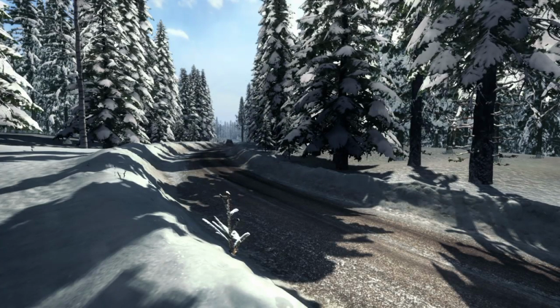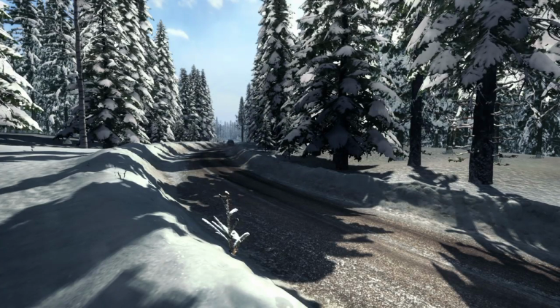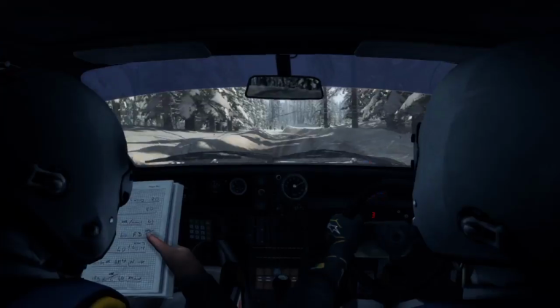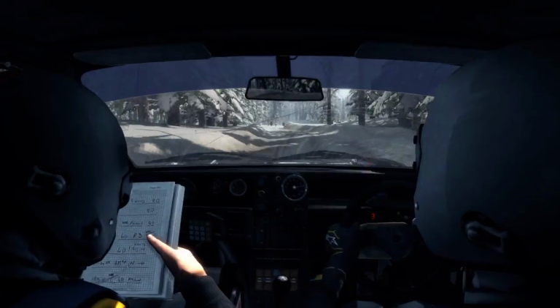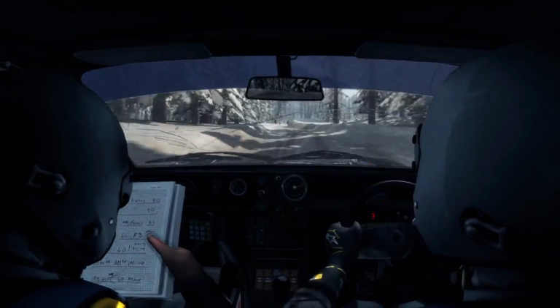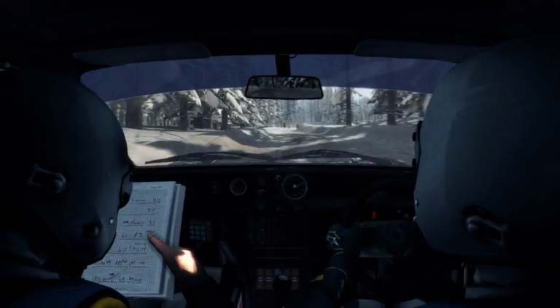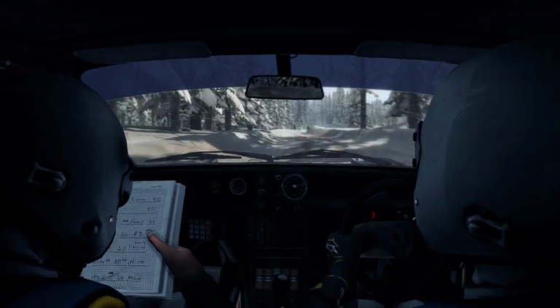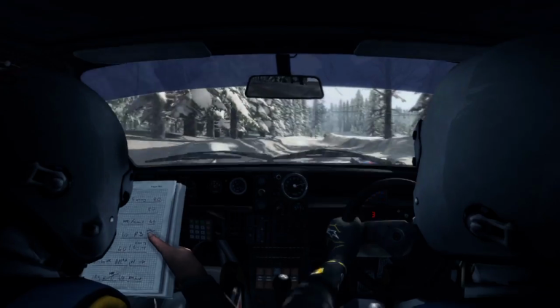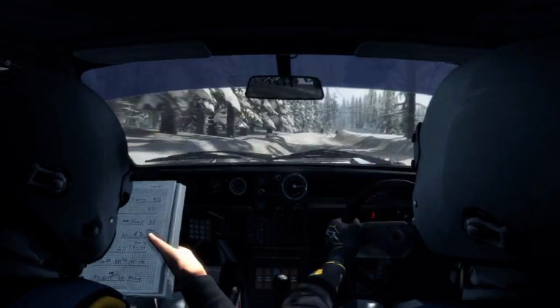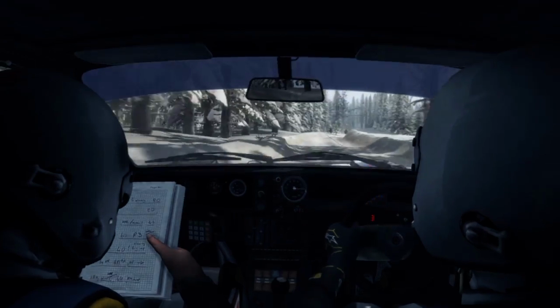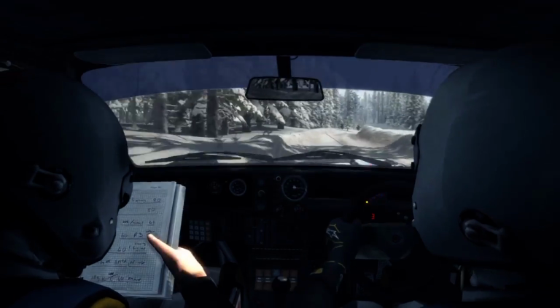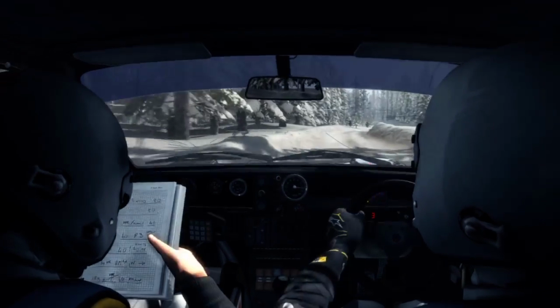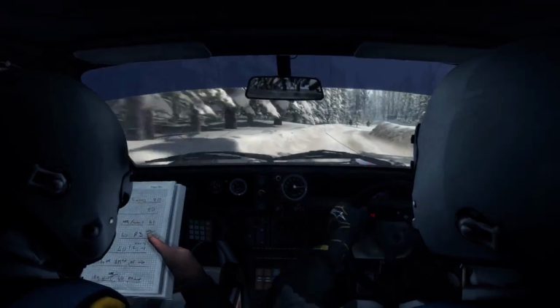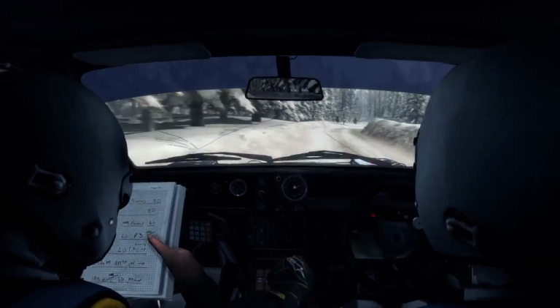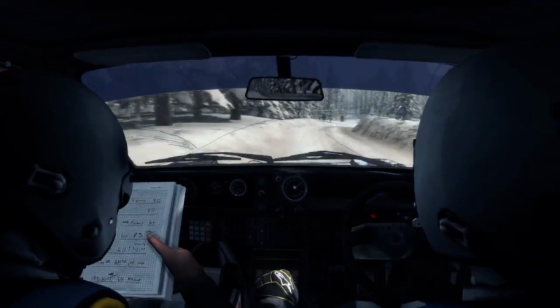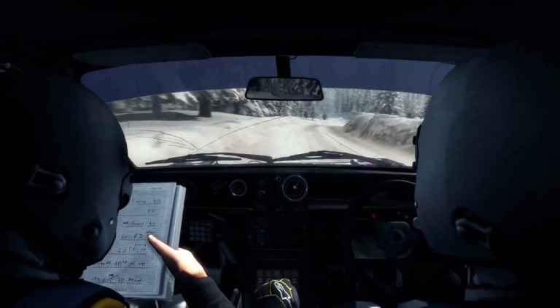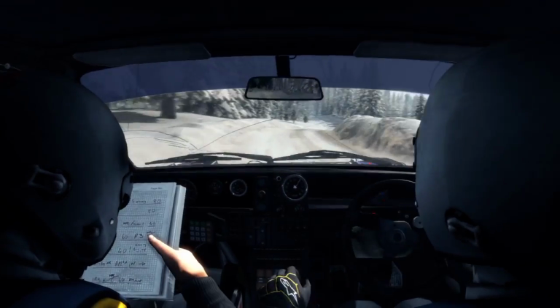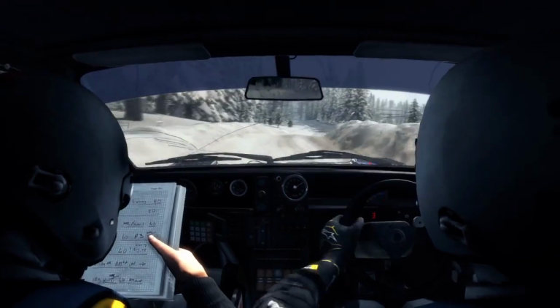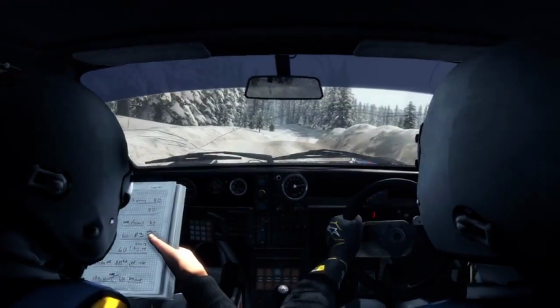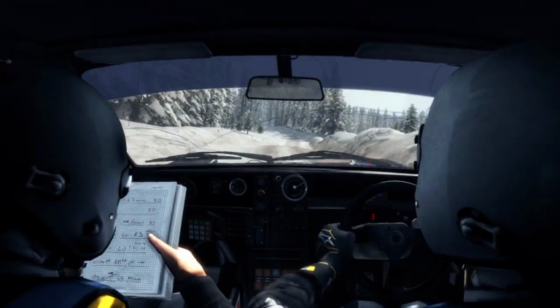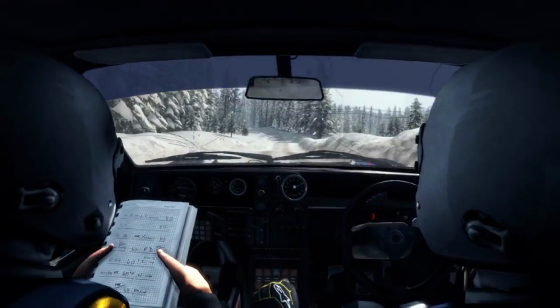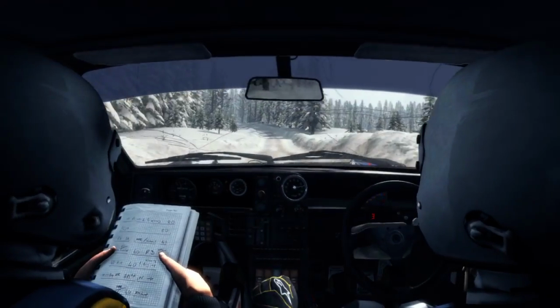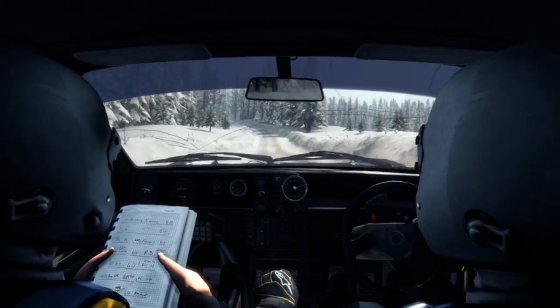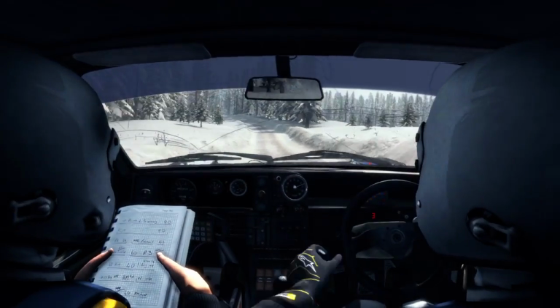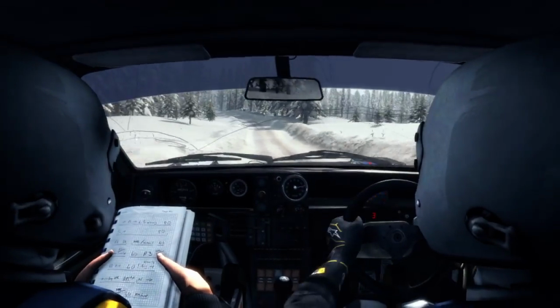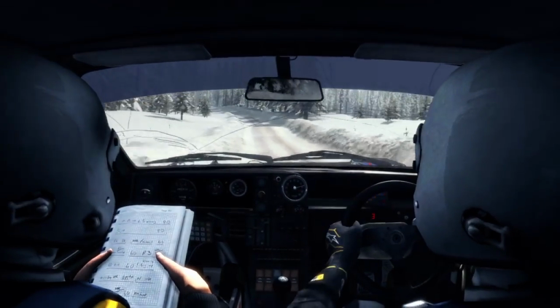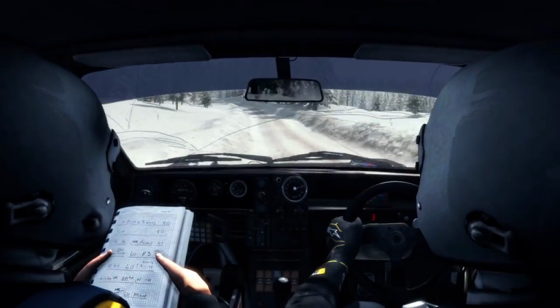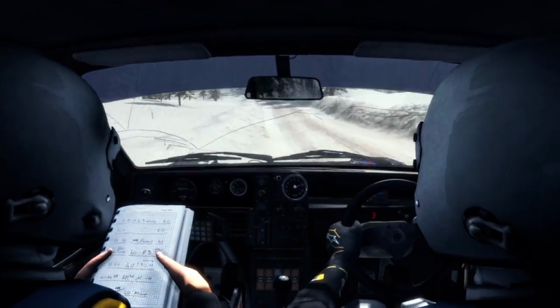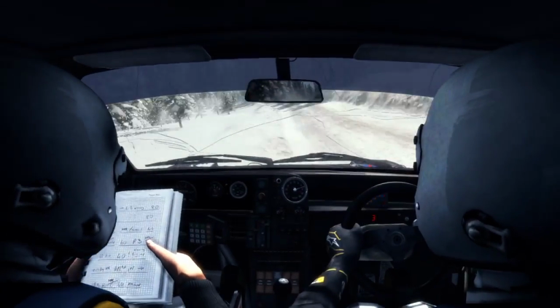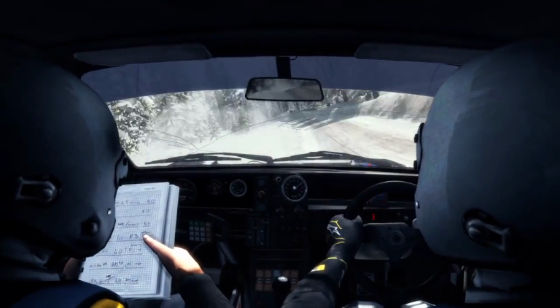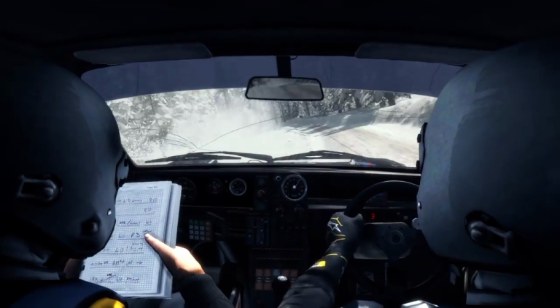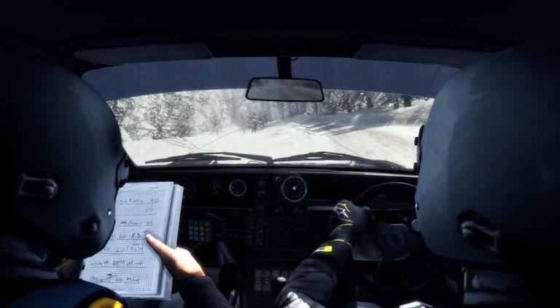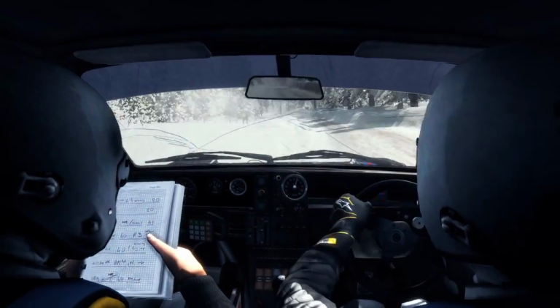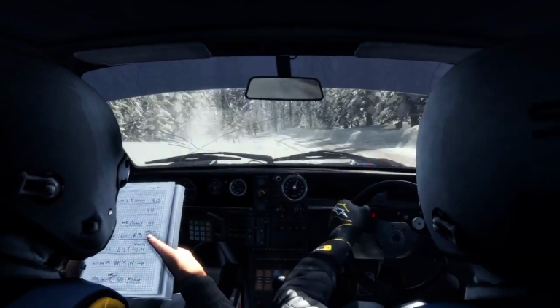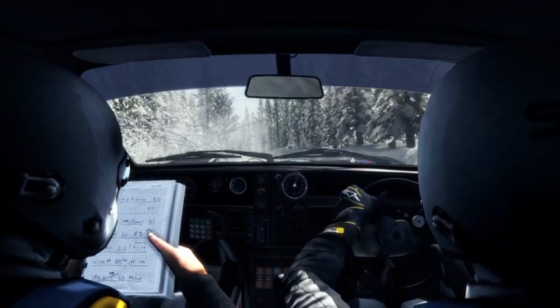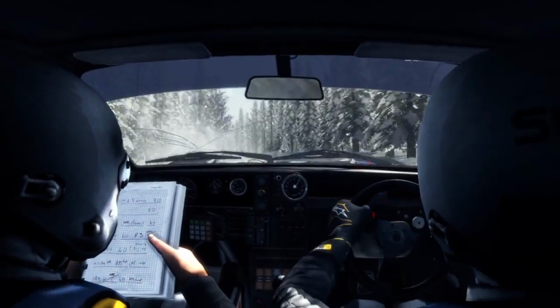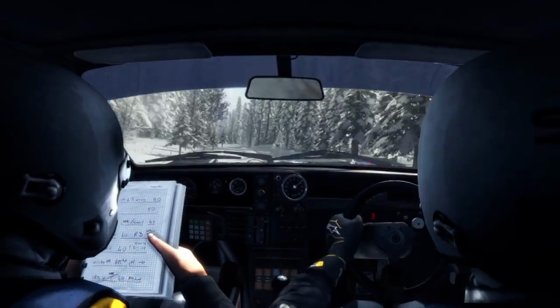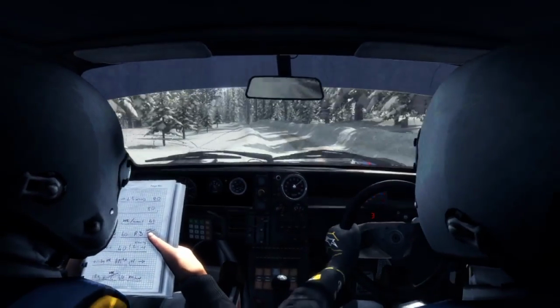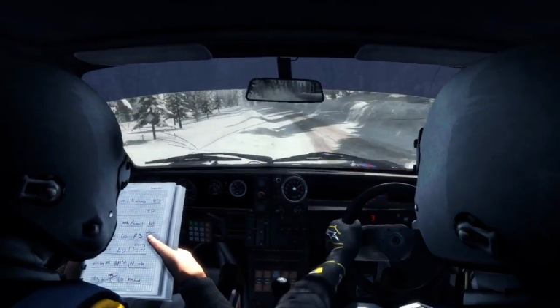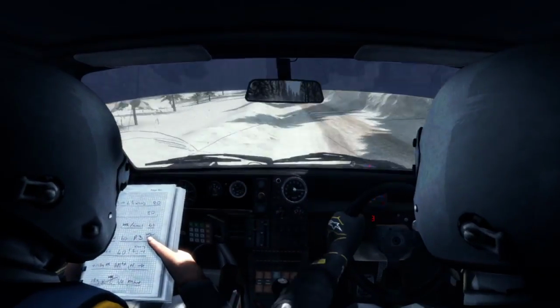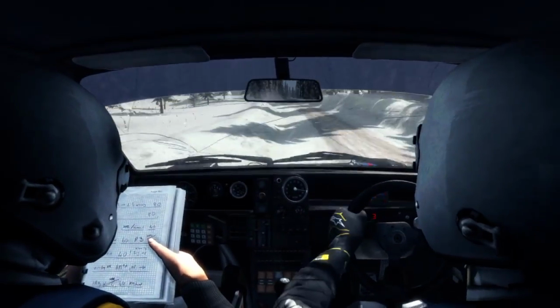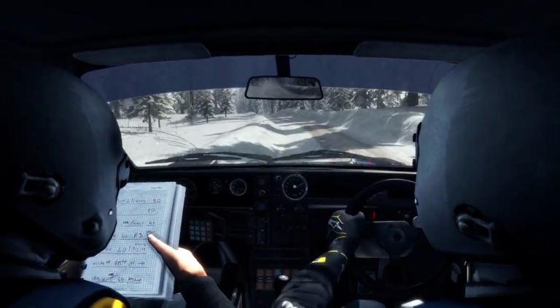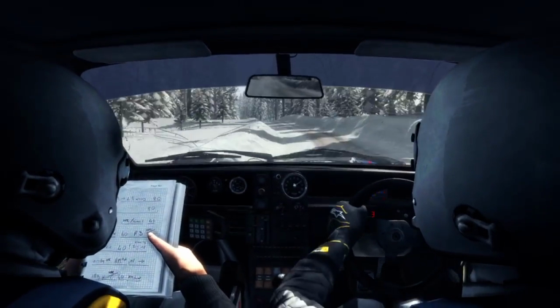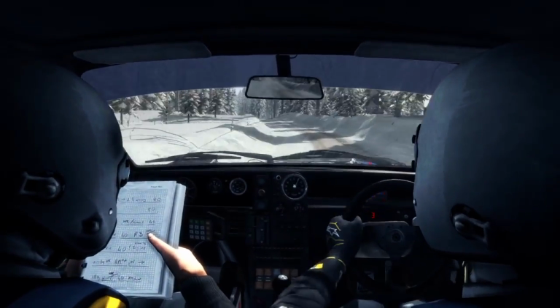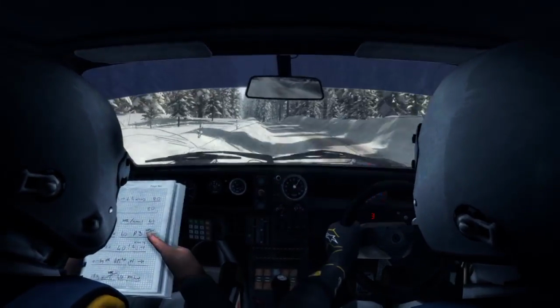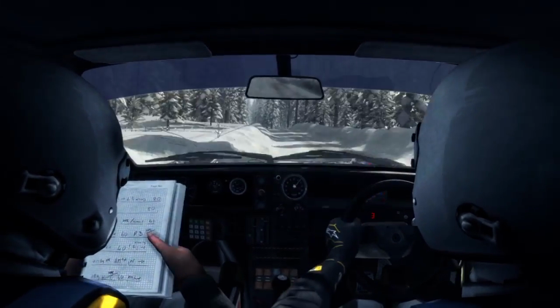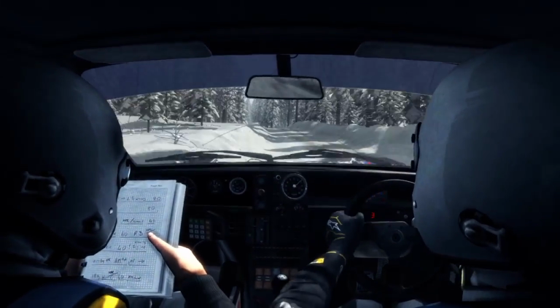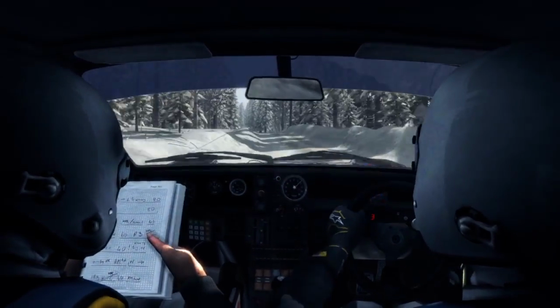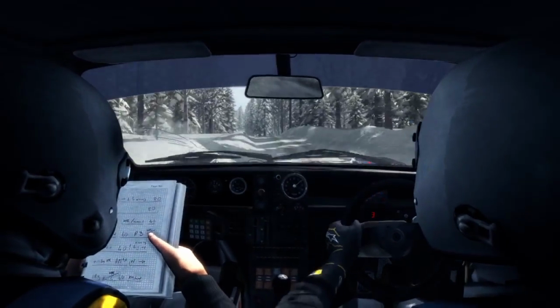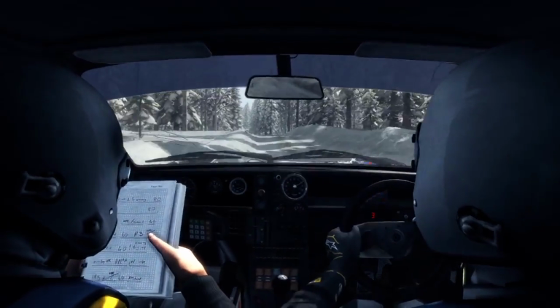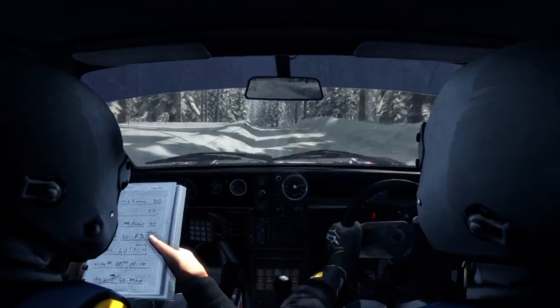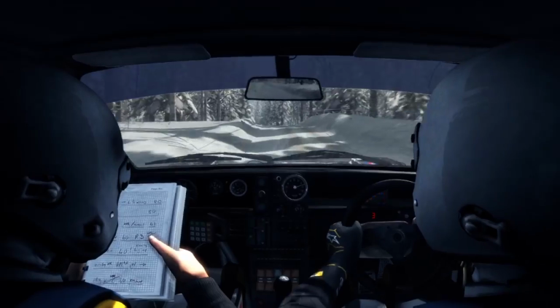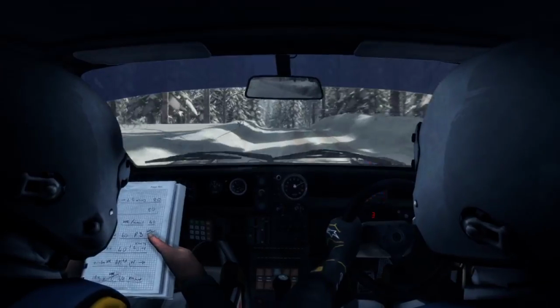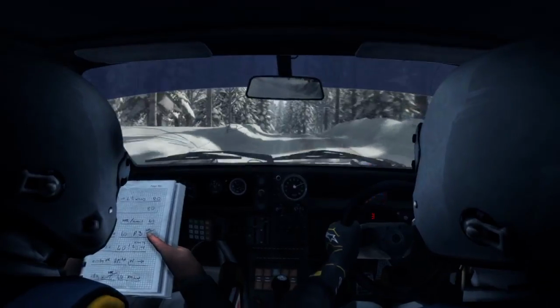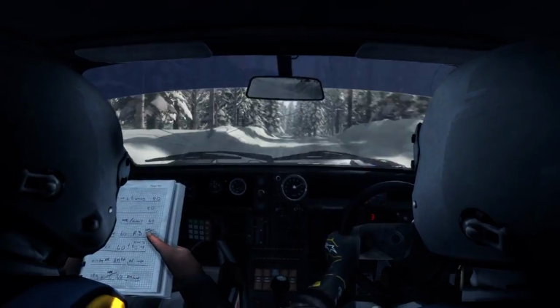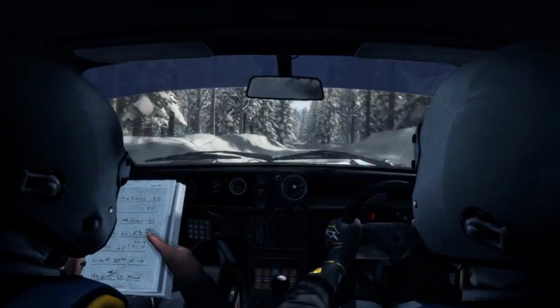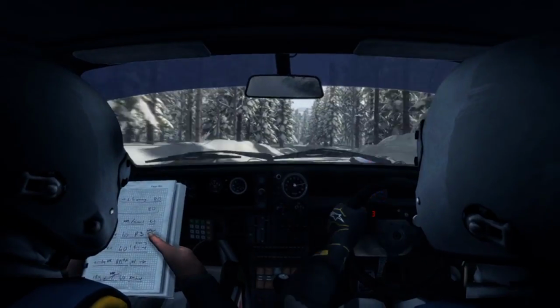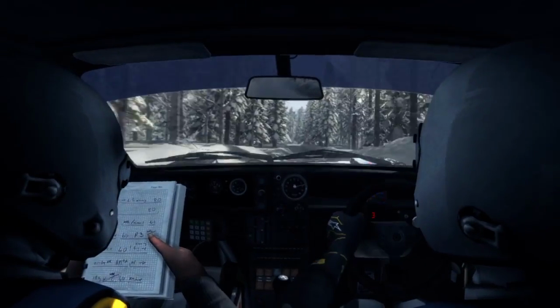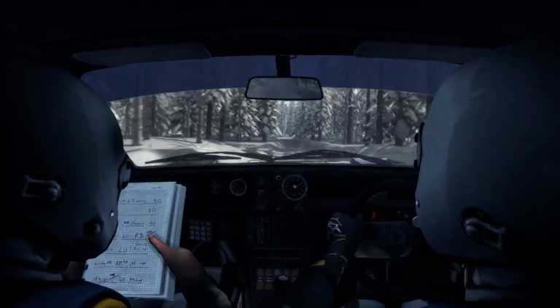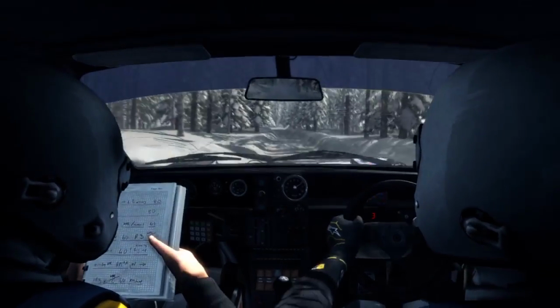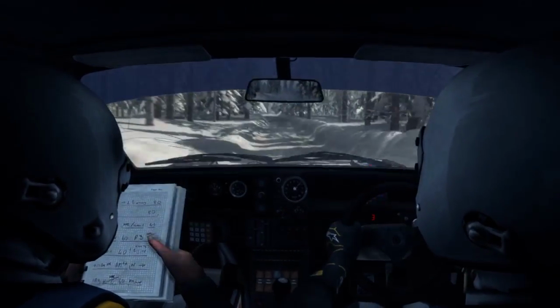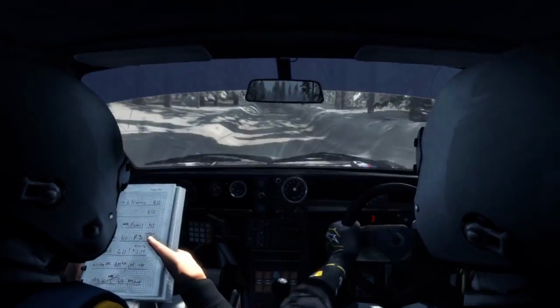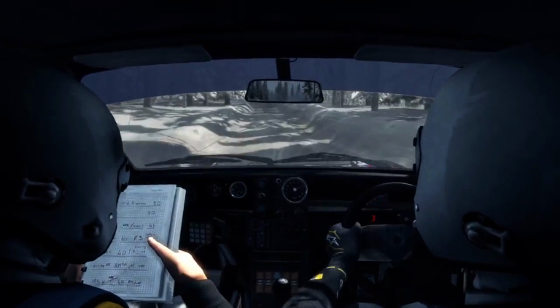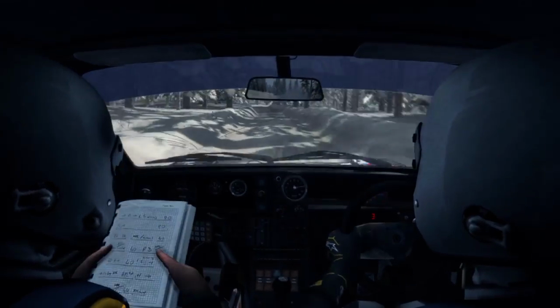That's 60 over bump. And keep that lower crest. Into right 2 long.